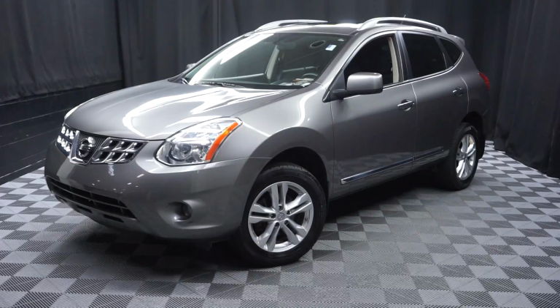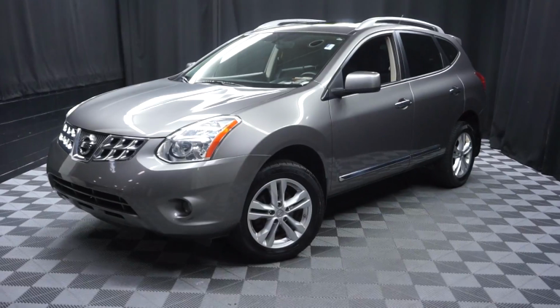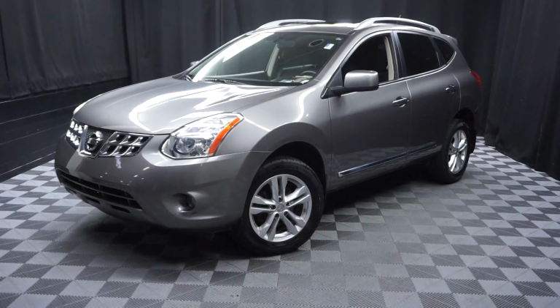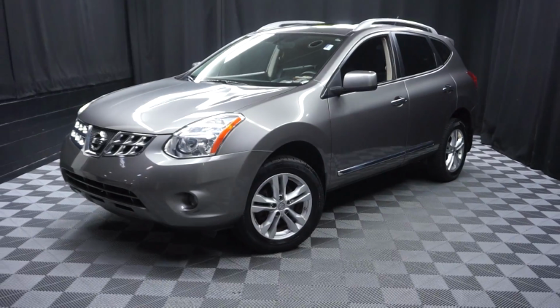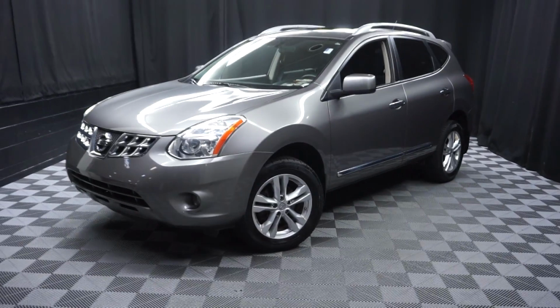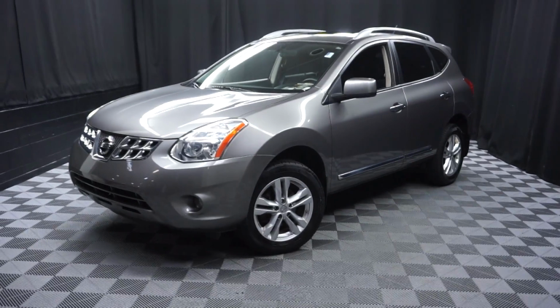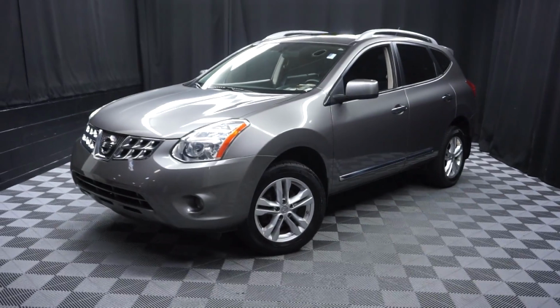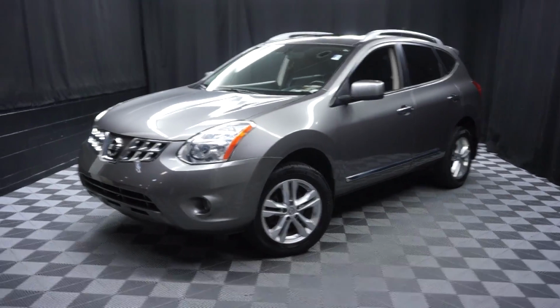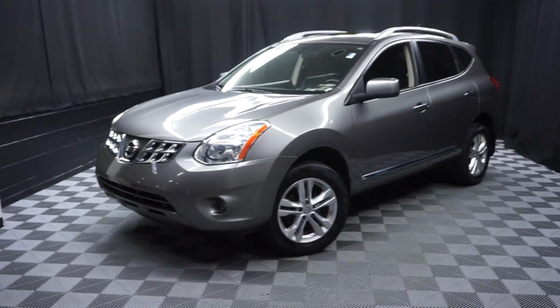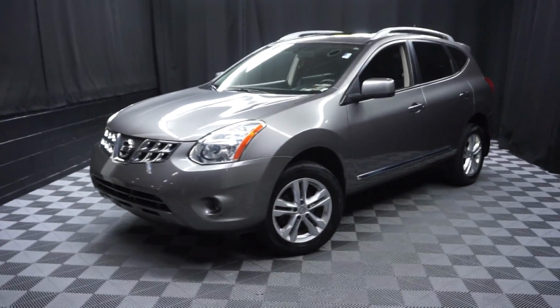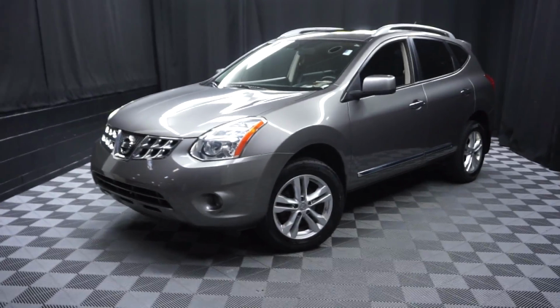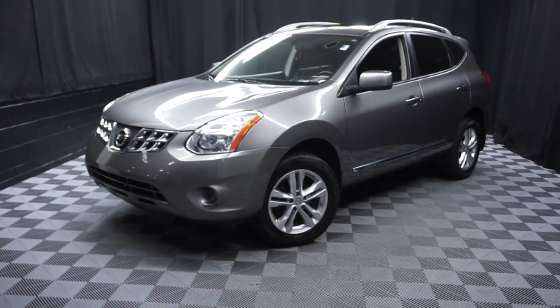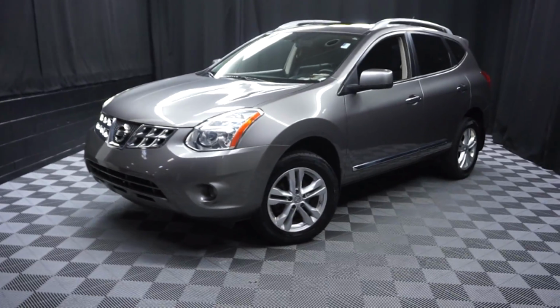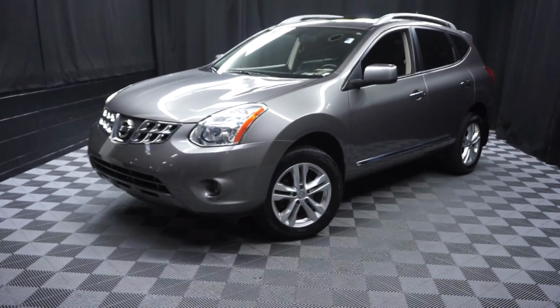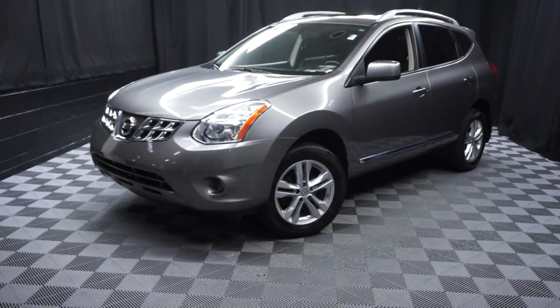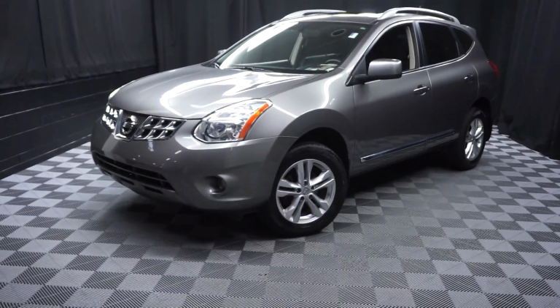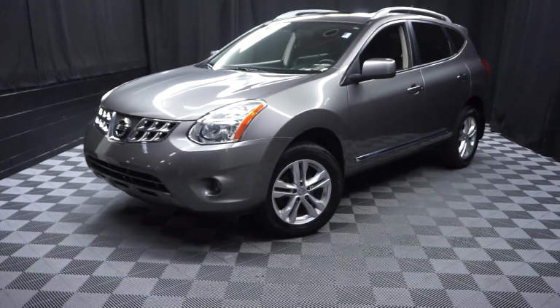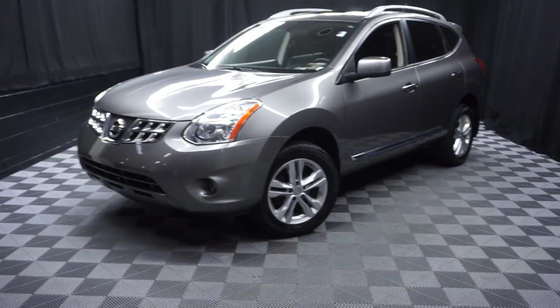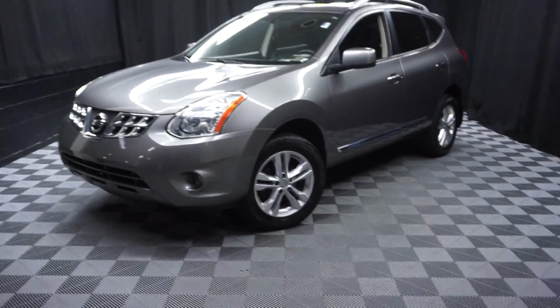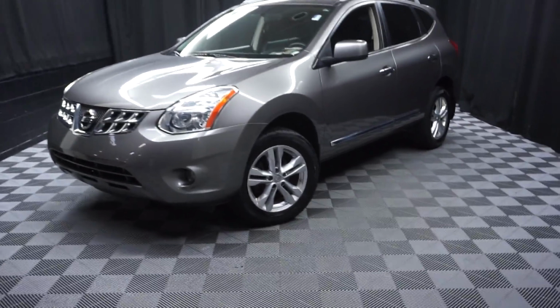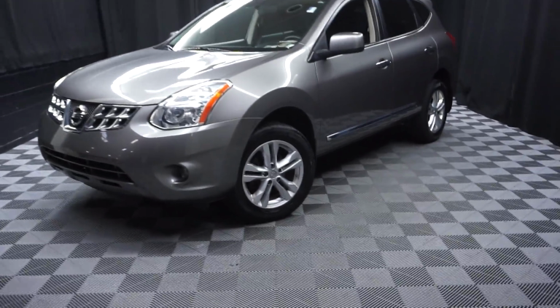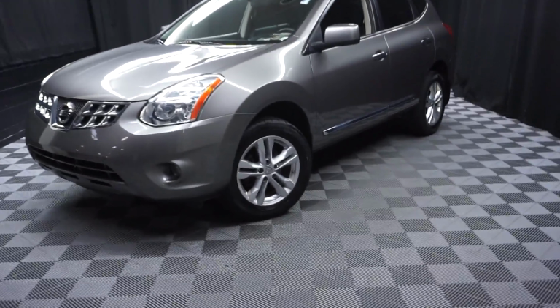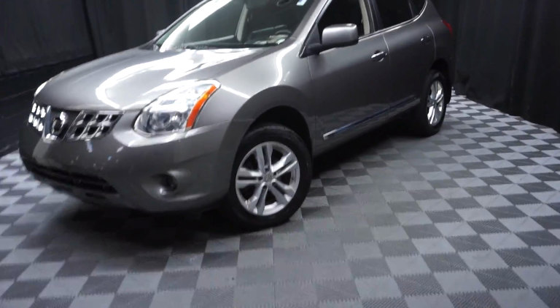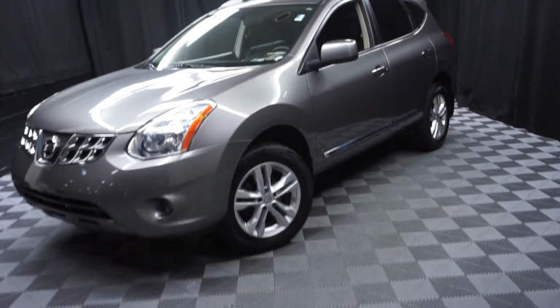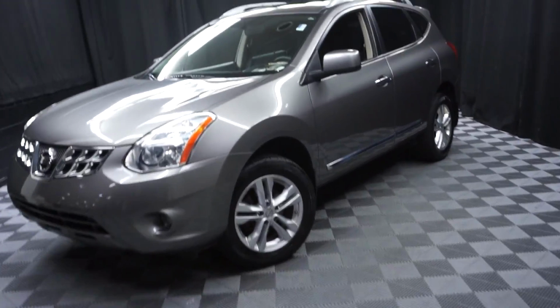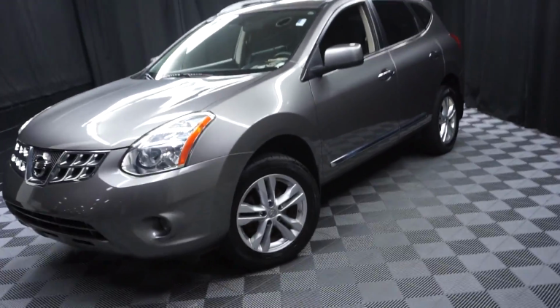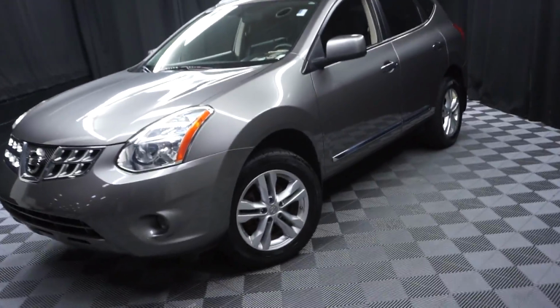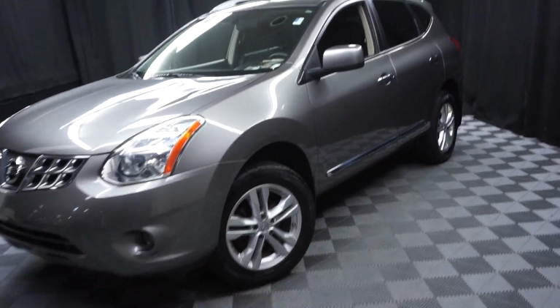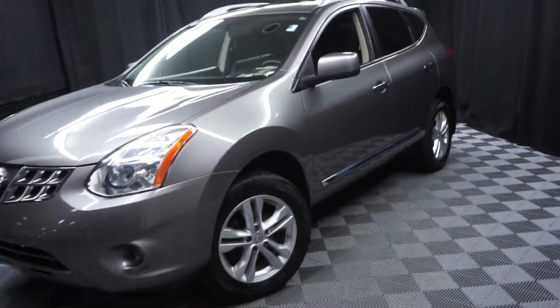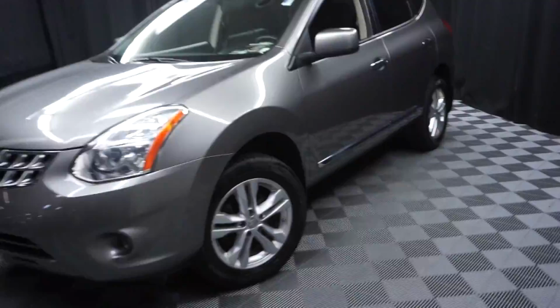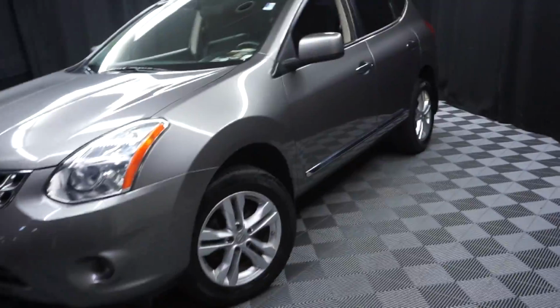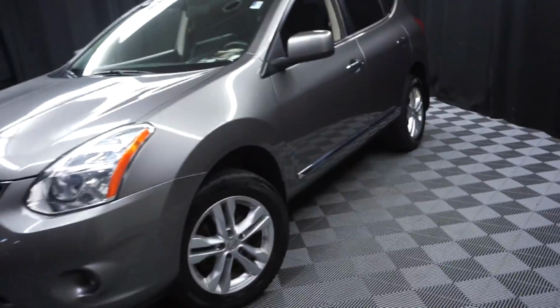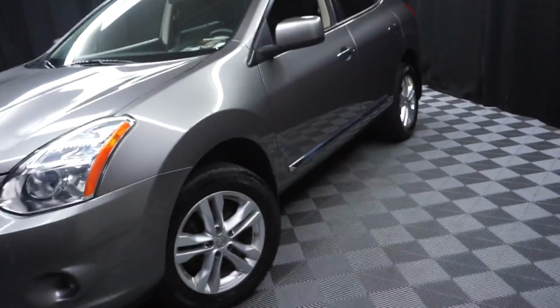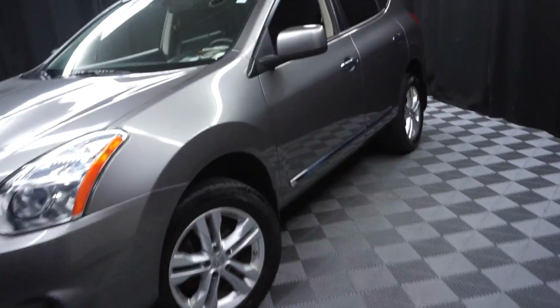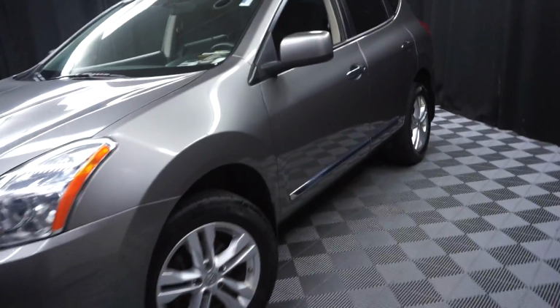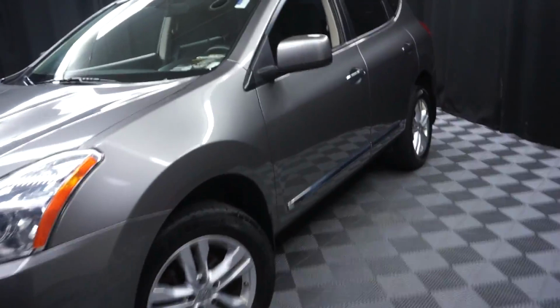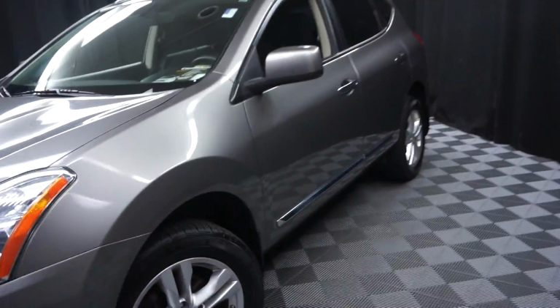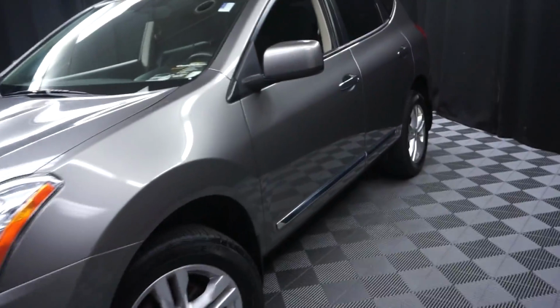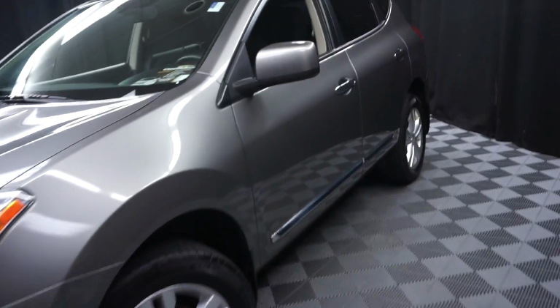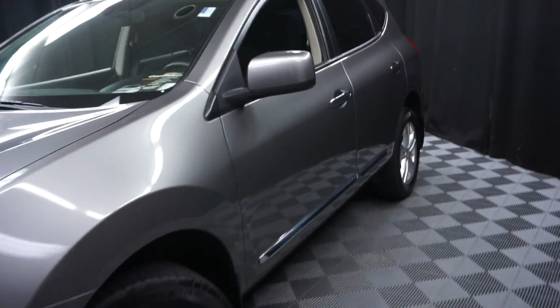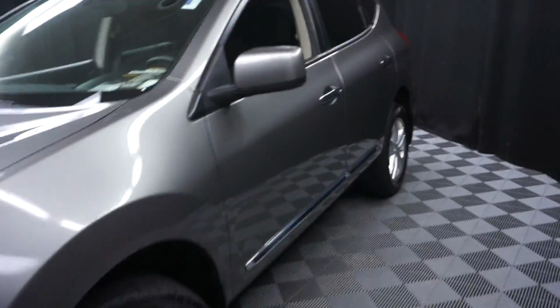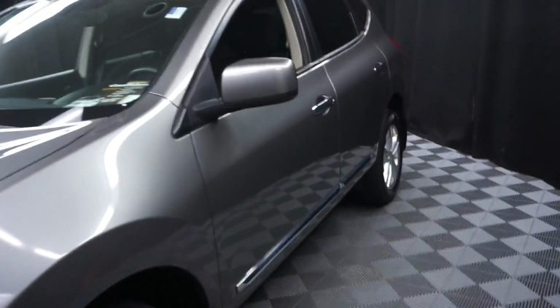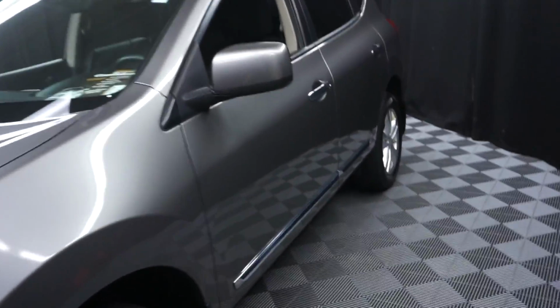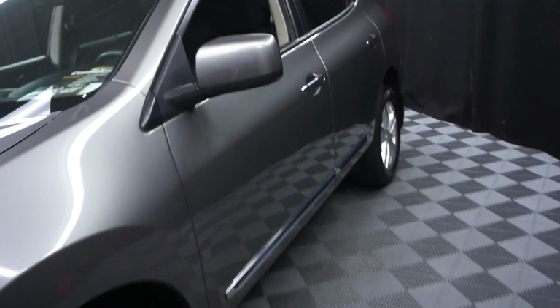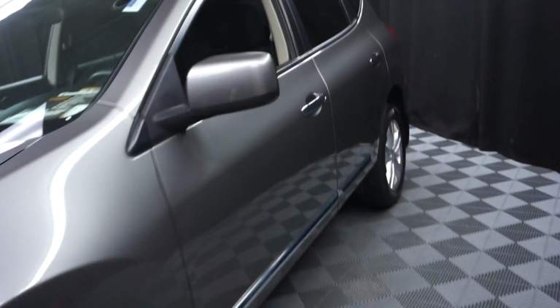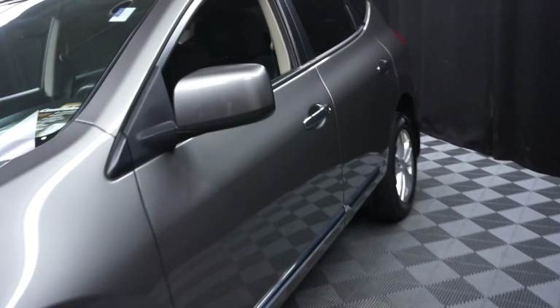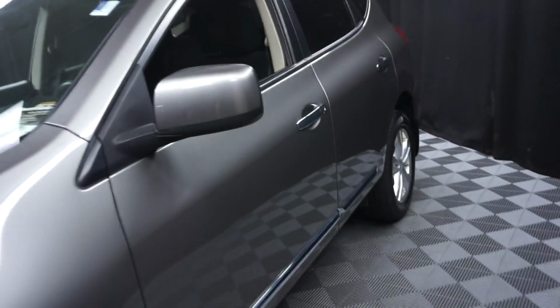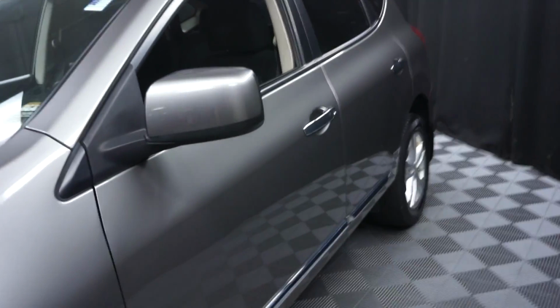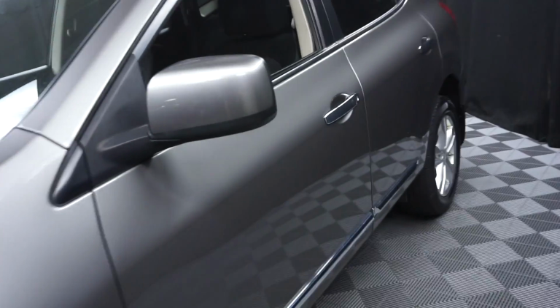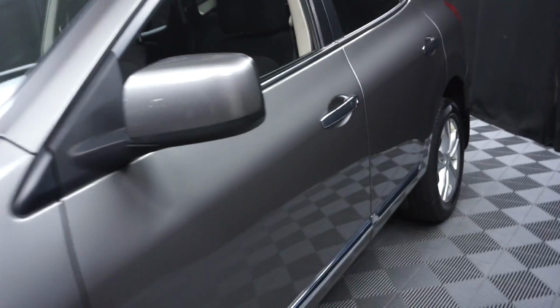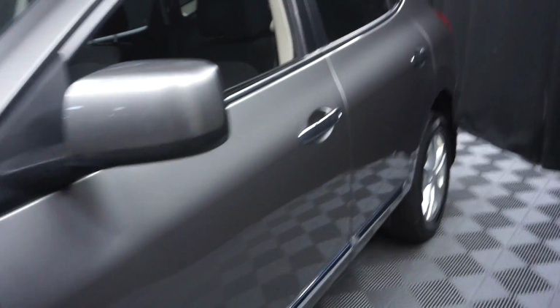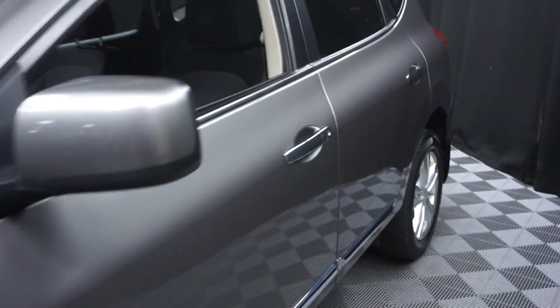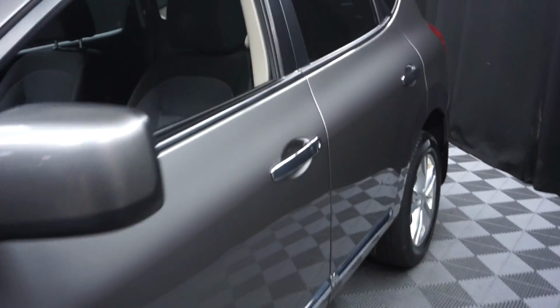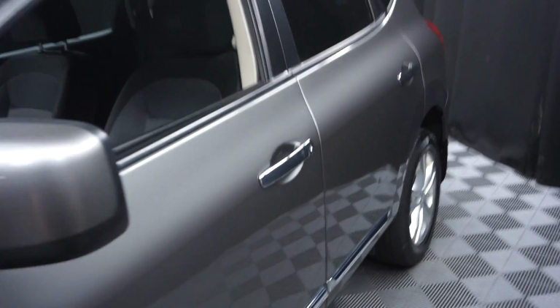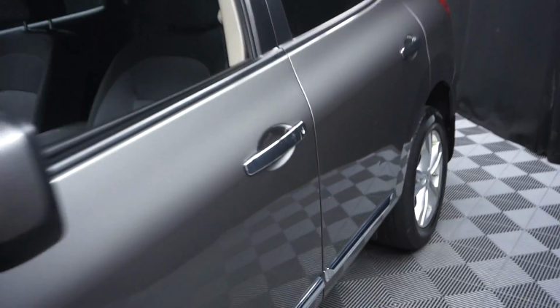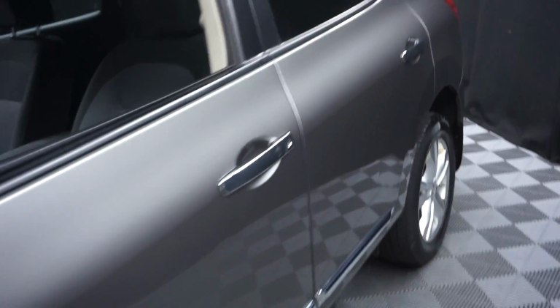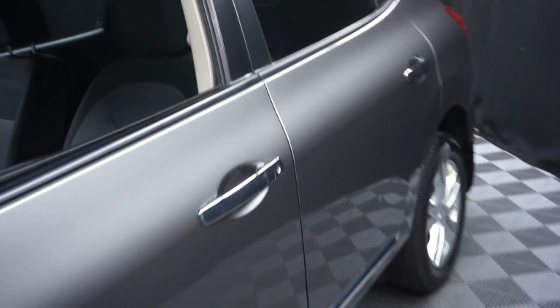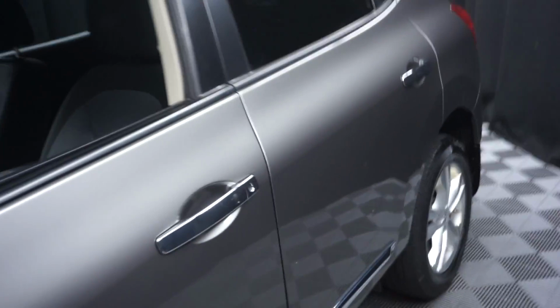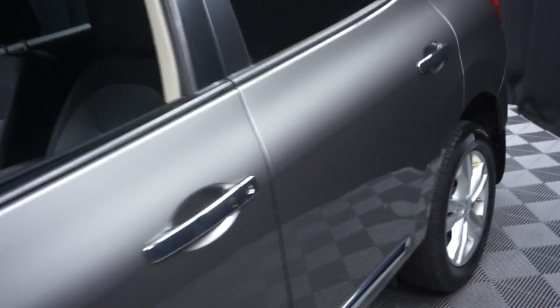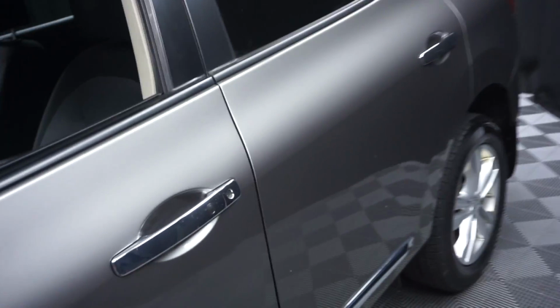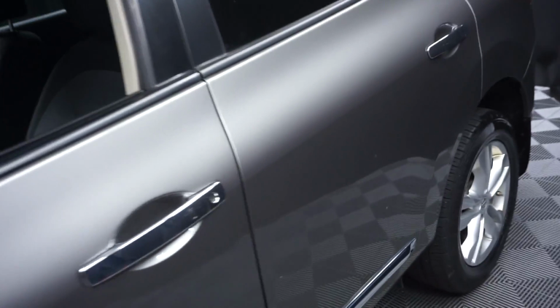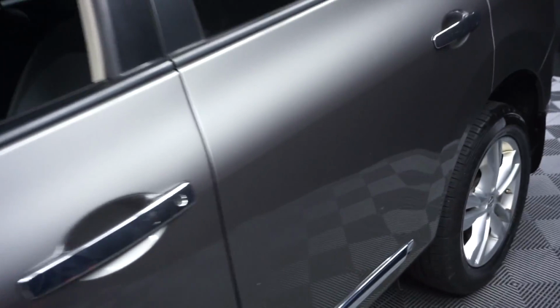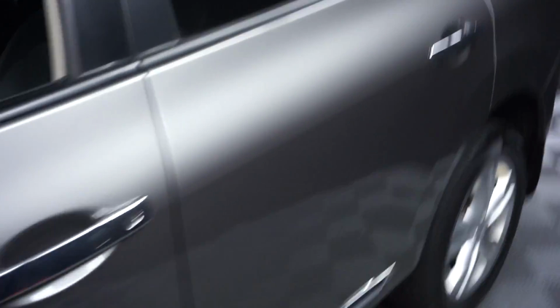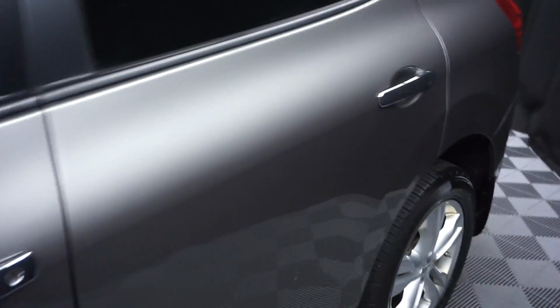All right, car shoppers, welcome back to Lexus of Wilmington. Just traded in, this is a 2013 Nissan Rogue.